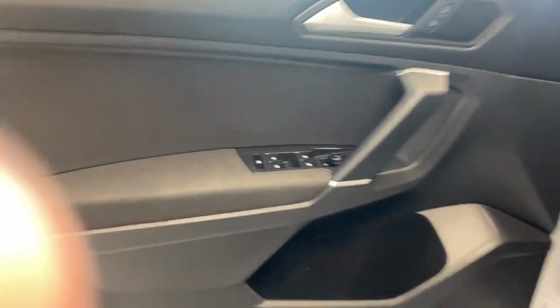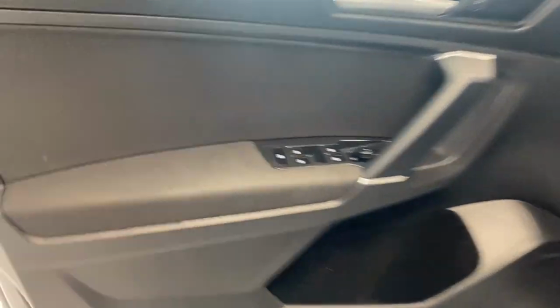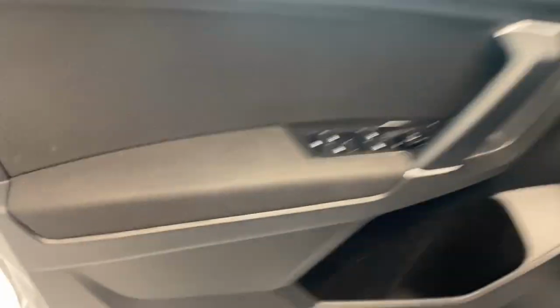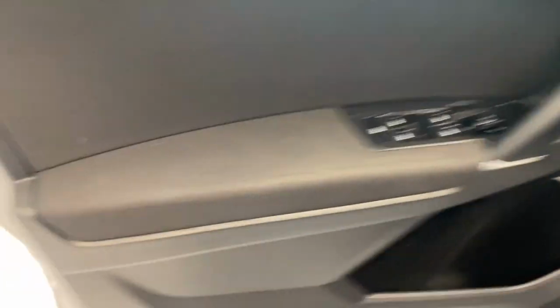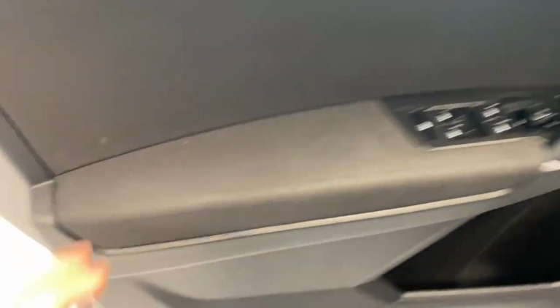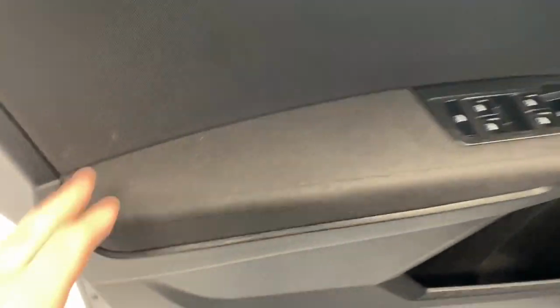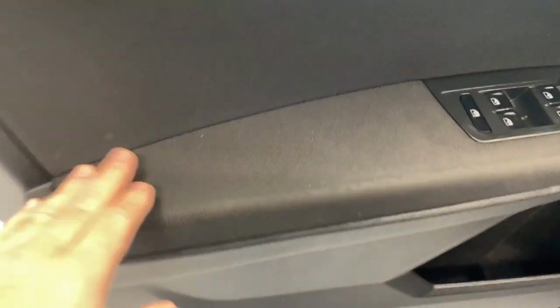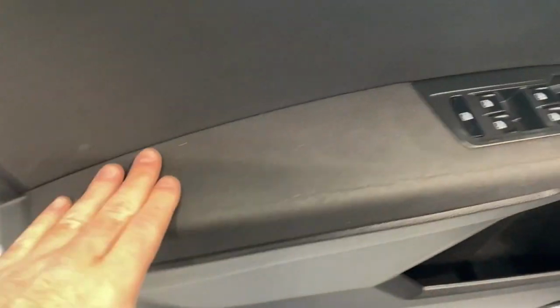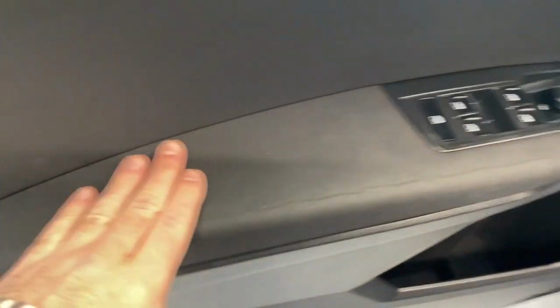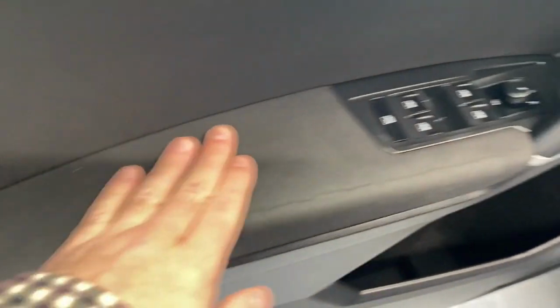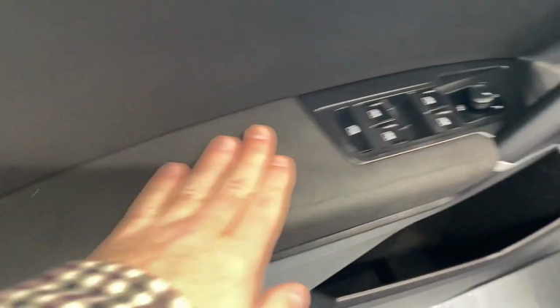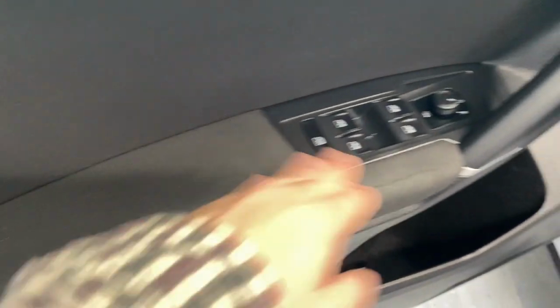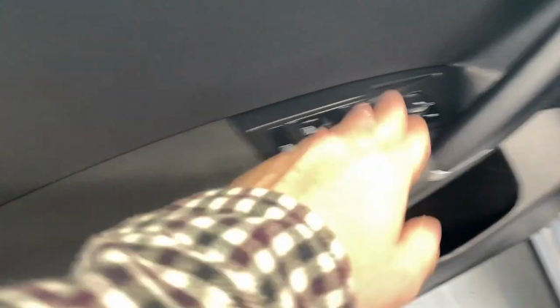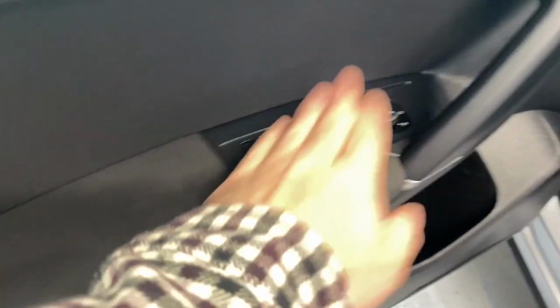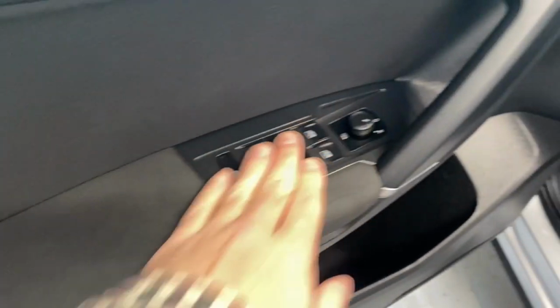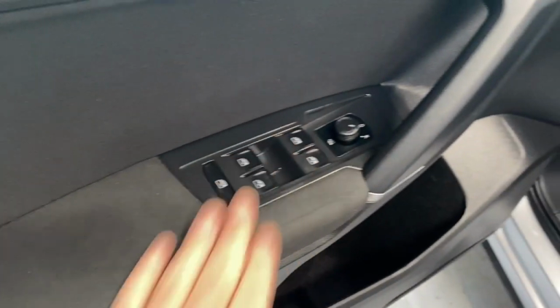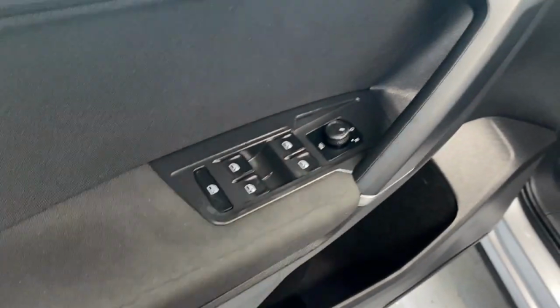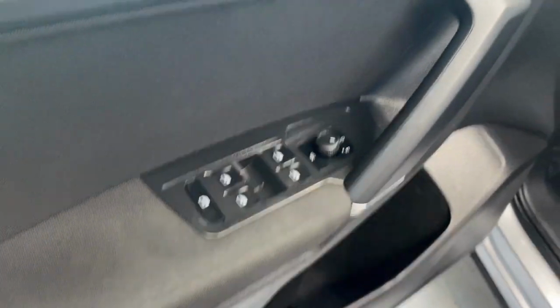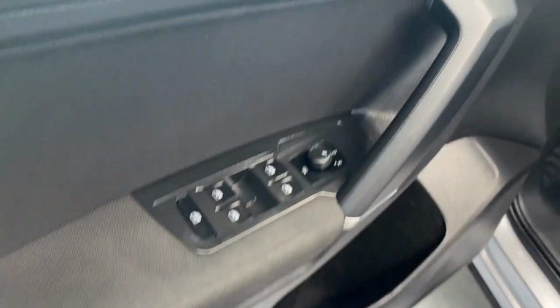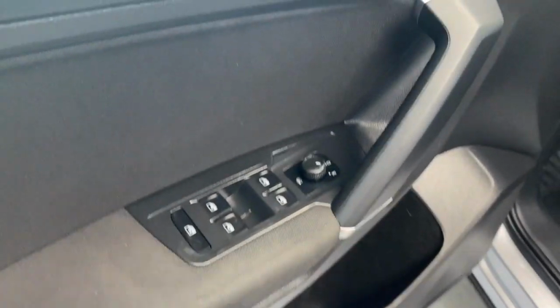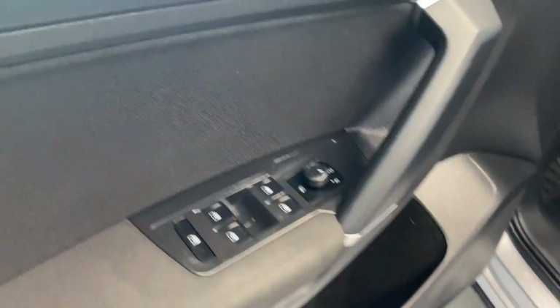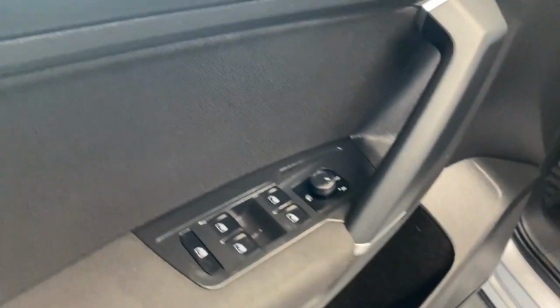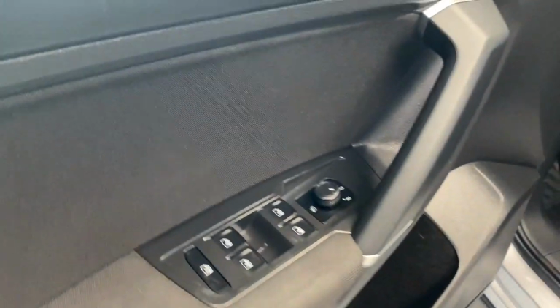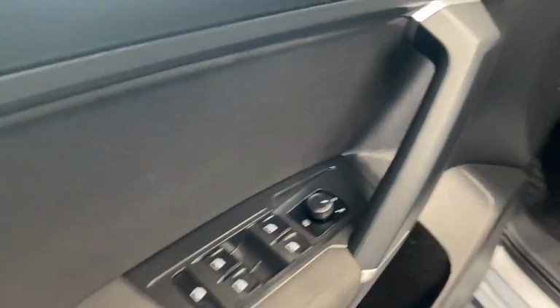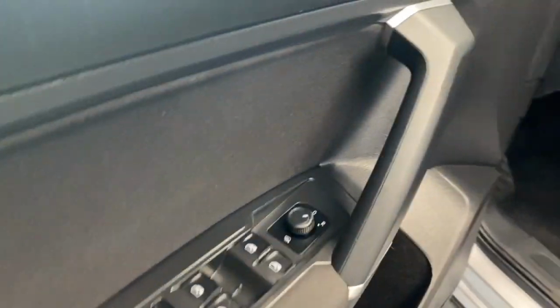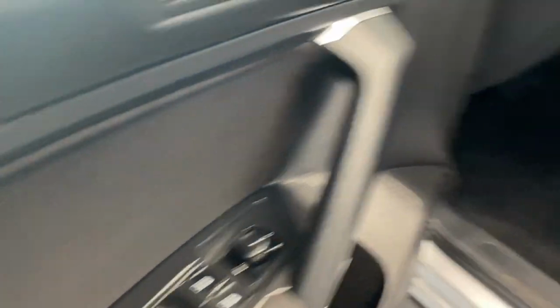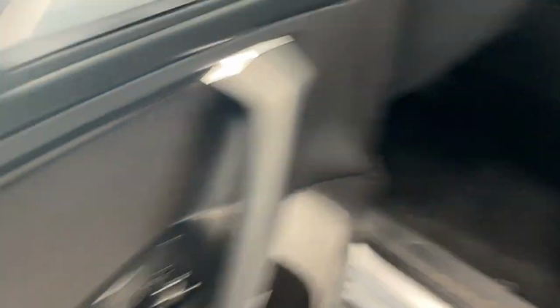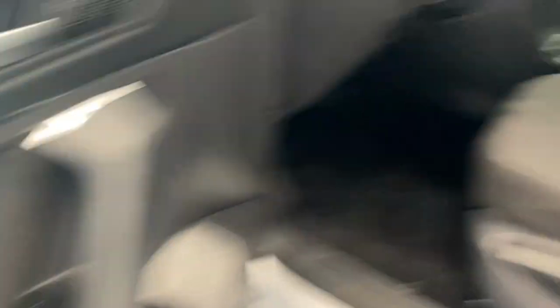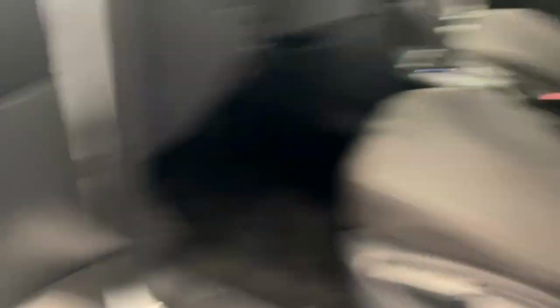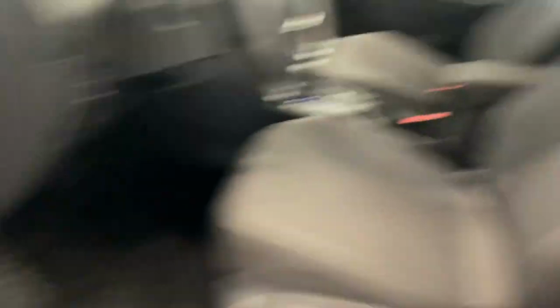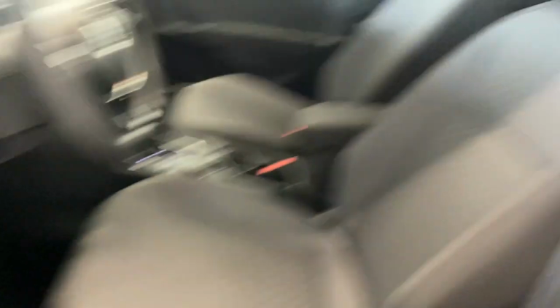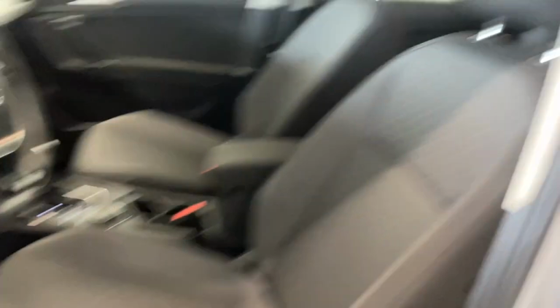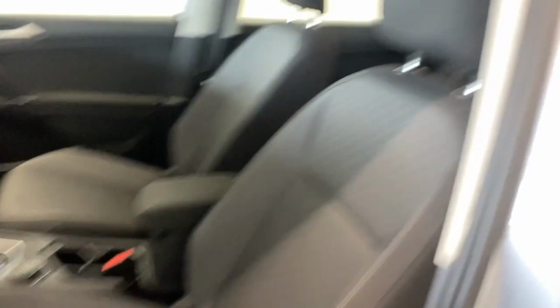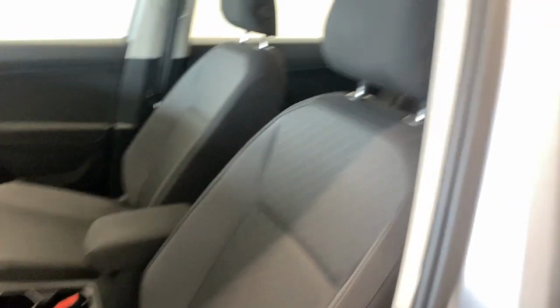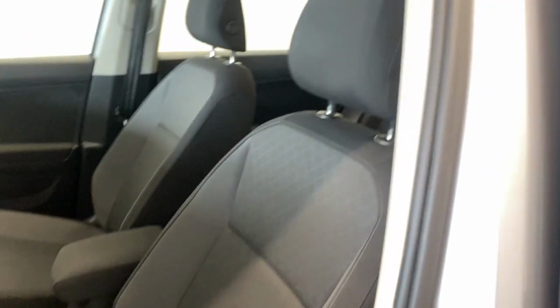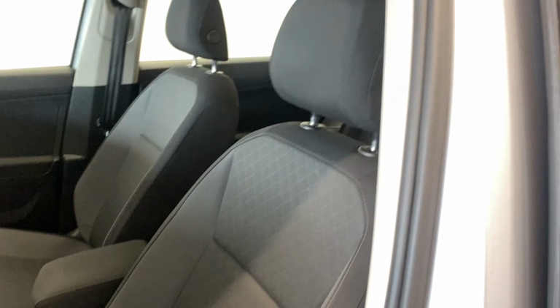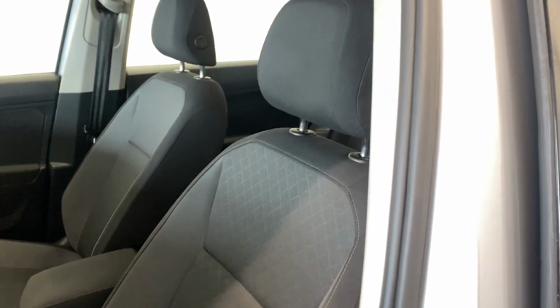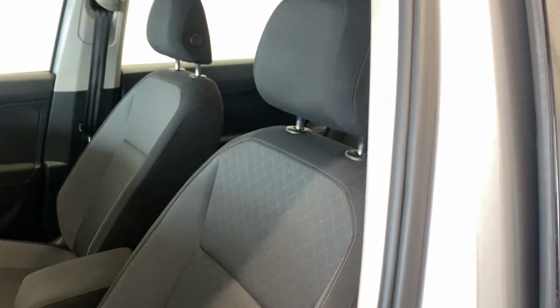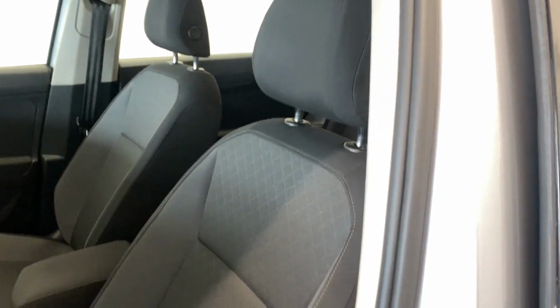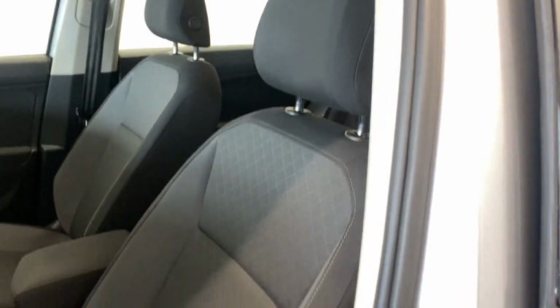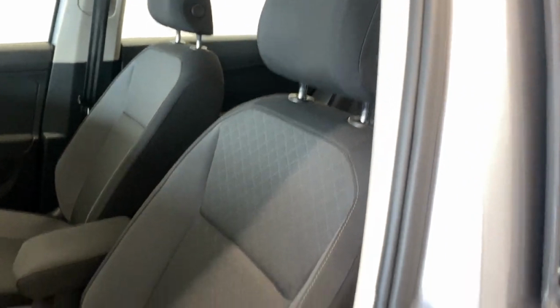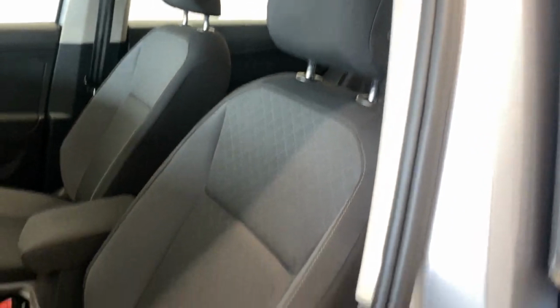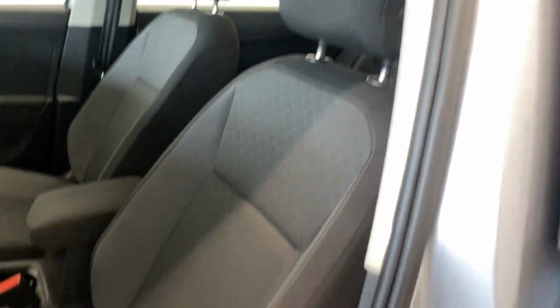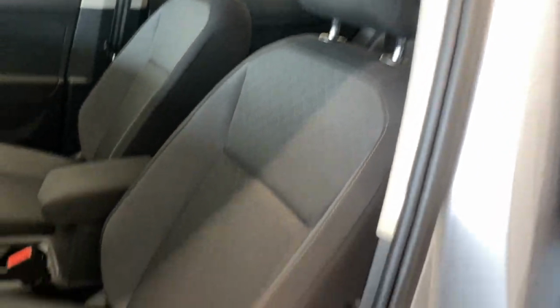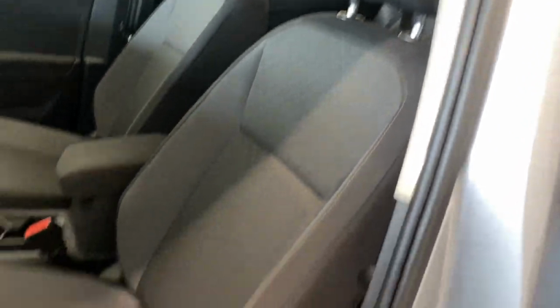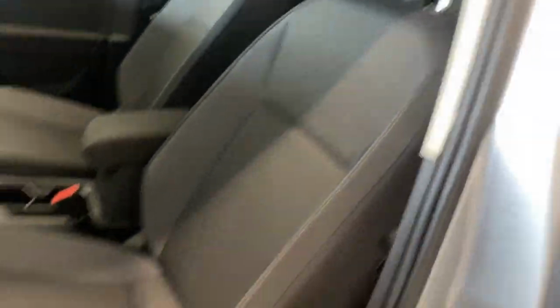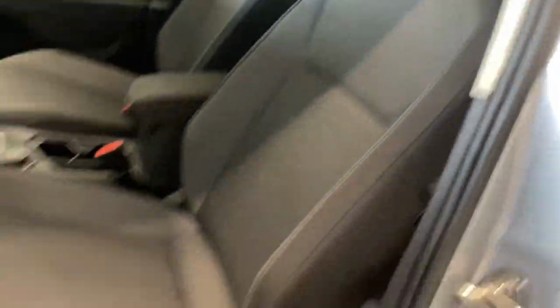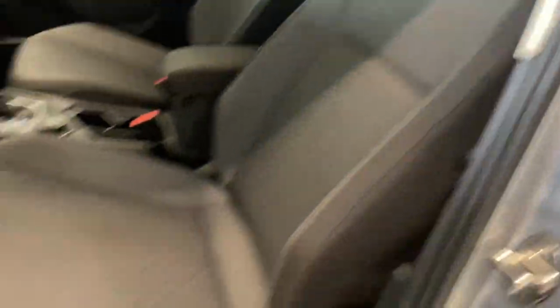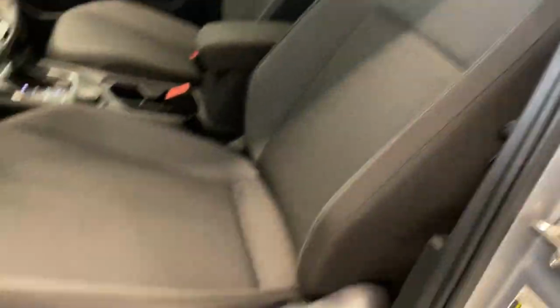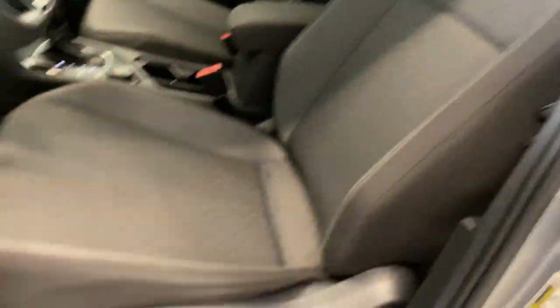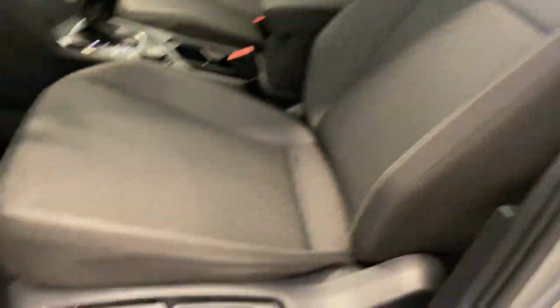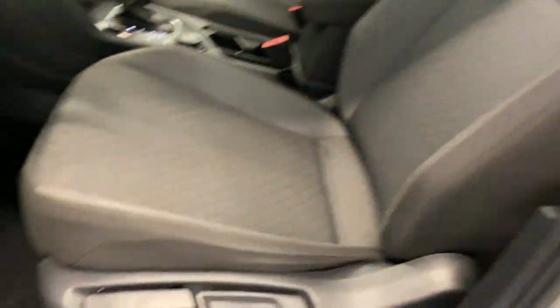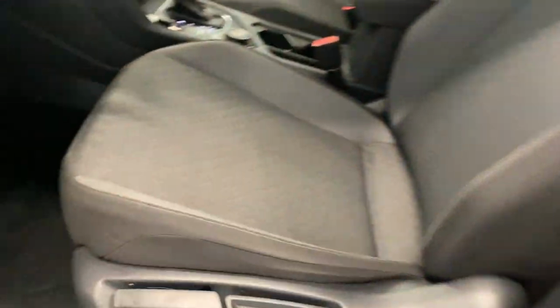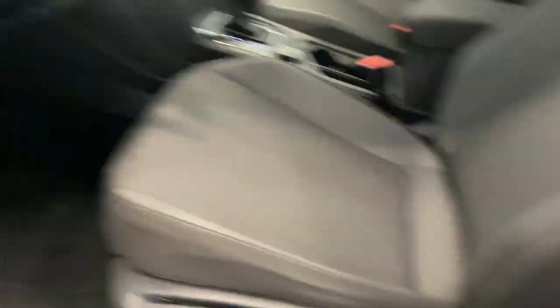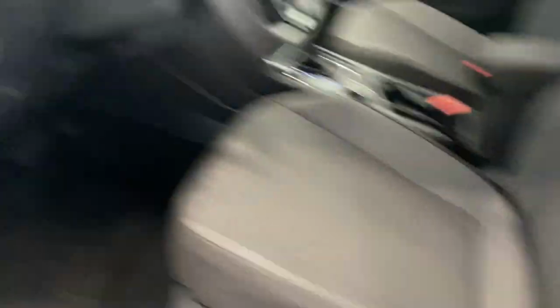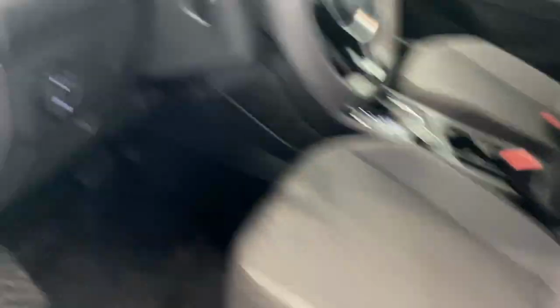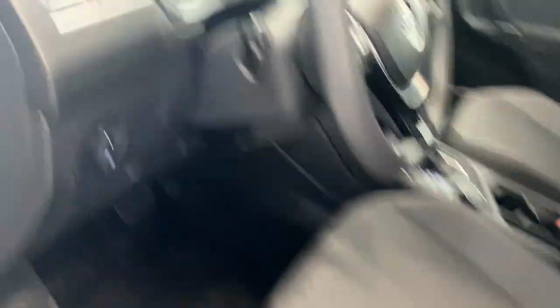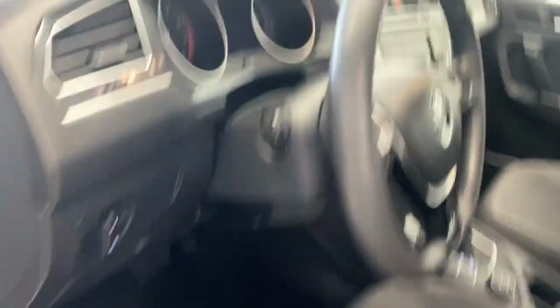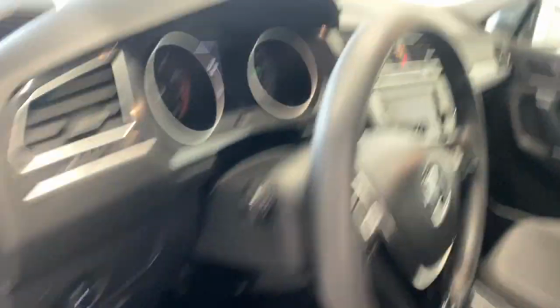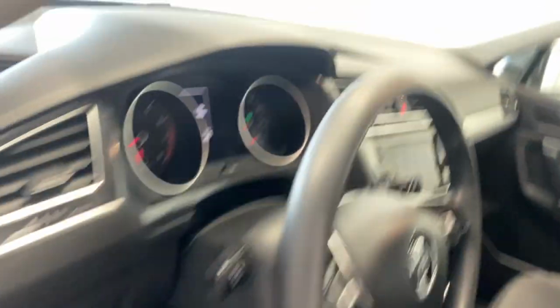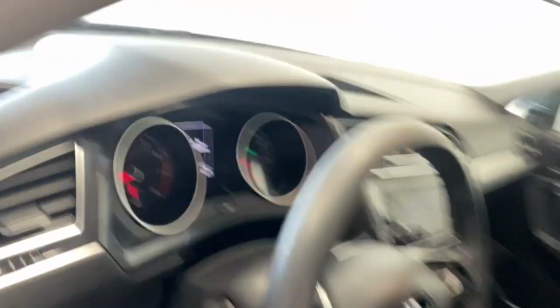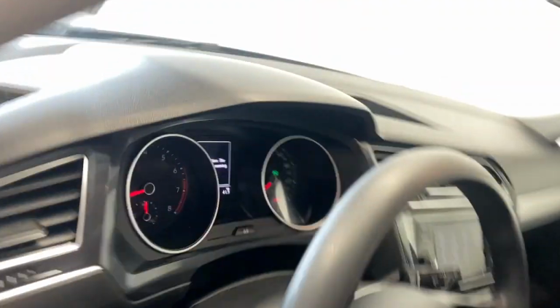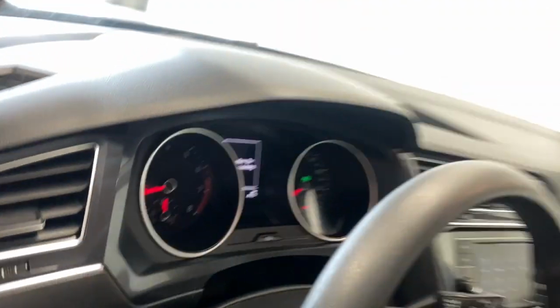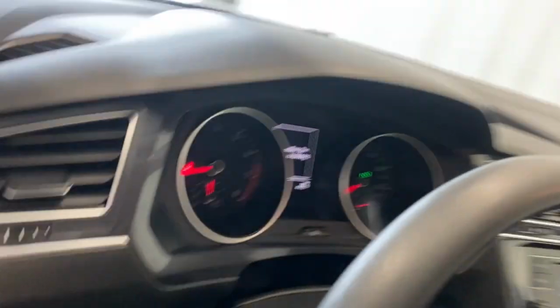Coming inside we do have a nice armrest here with our power locks, windows and mirrors. Premium cloth upholstery. Hop on inside.